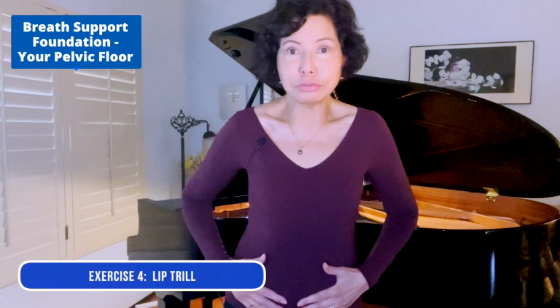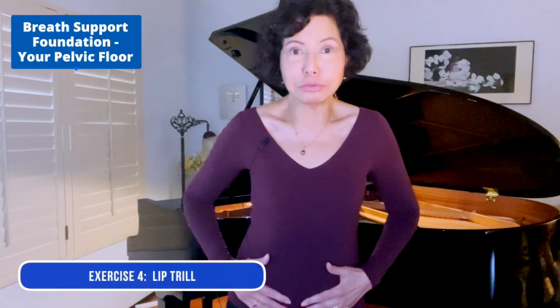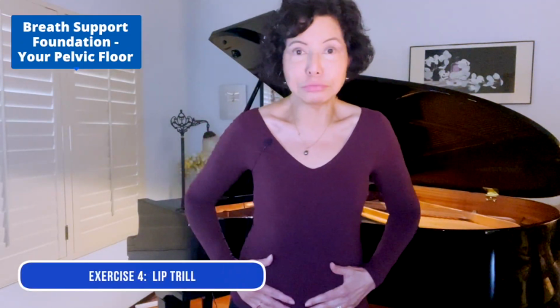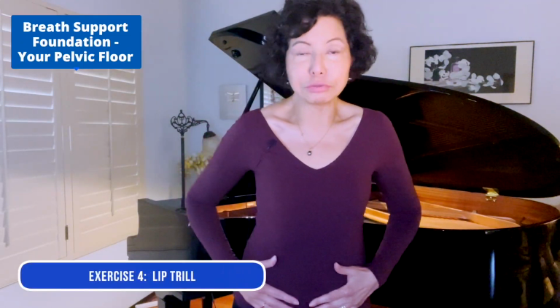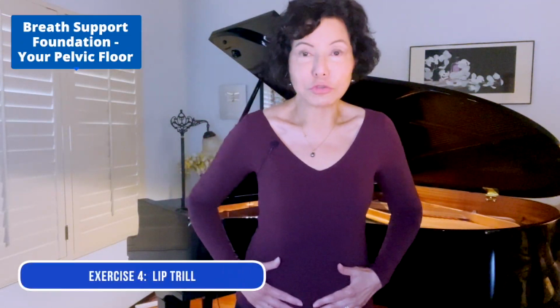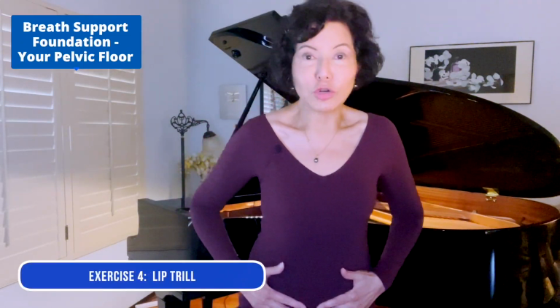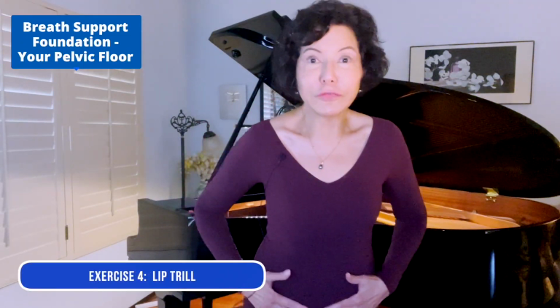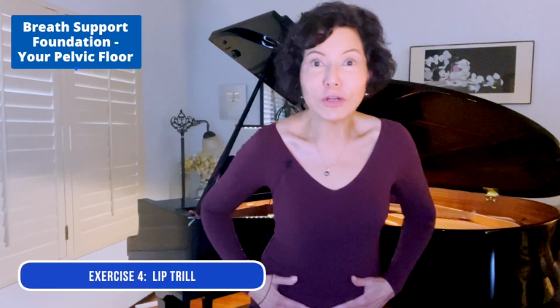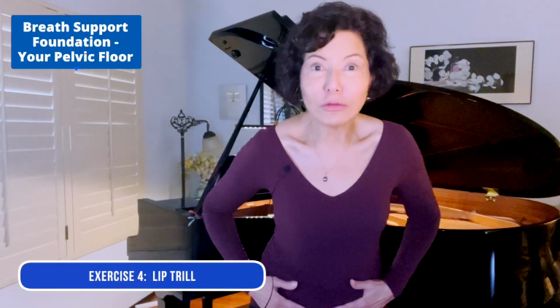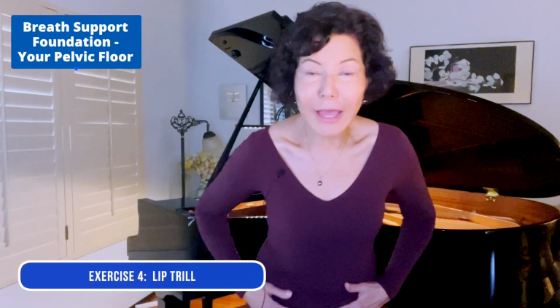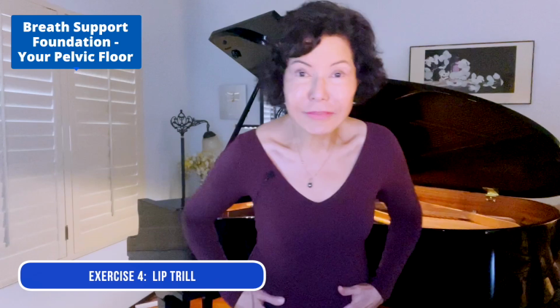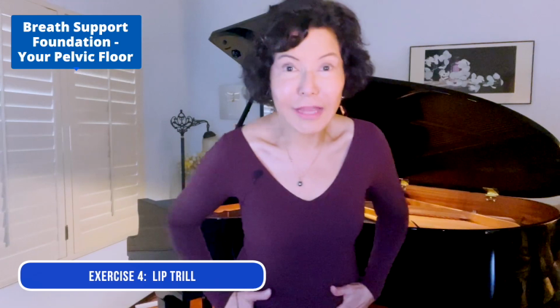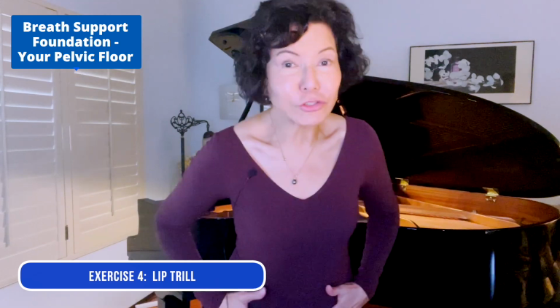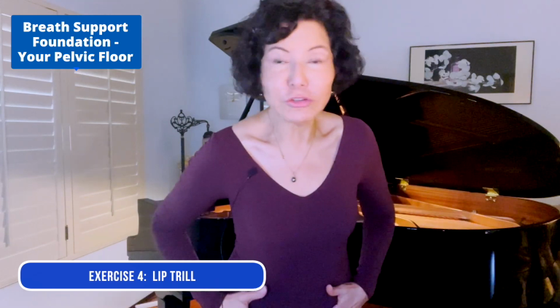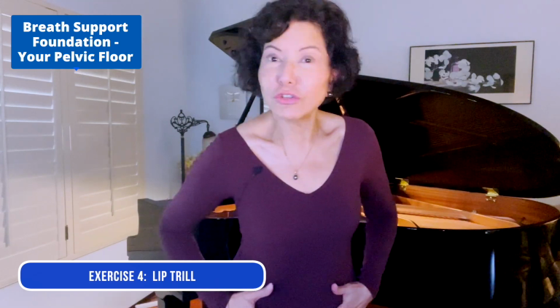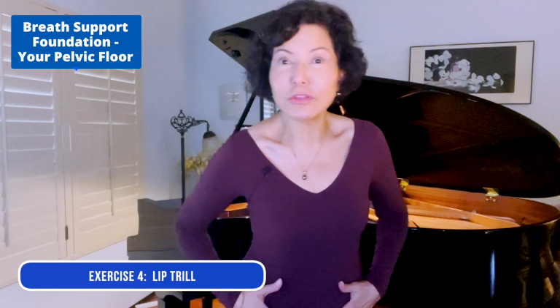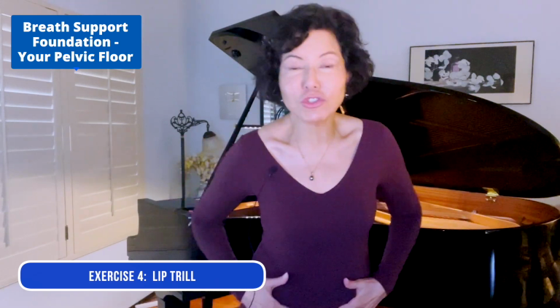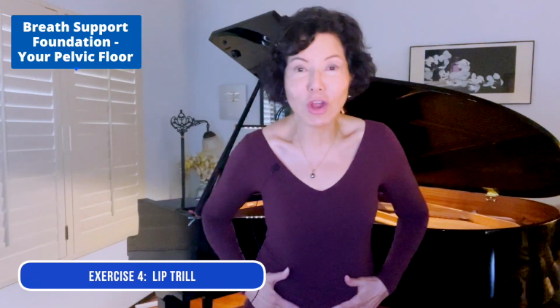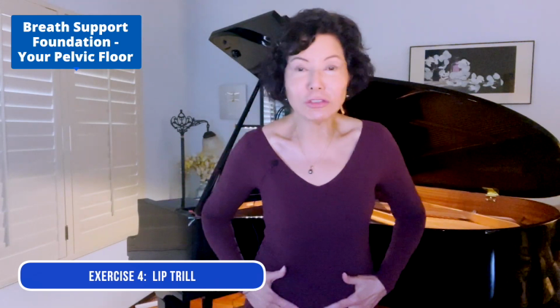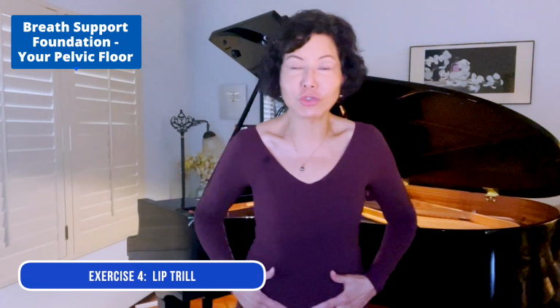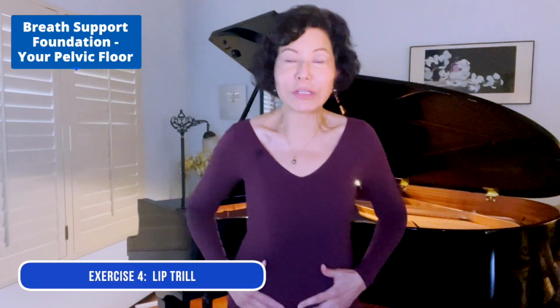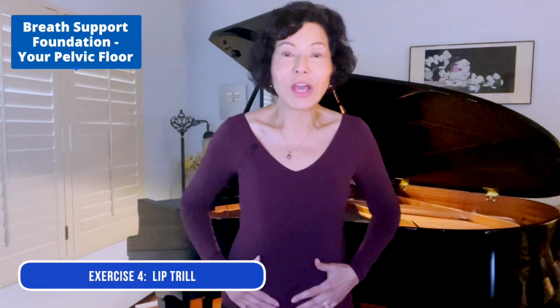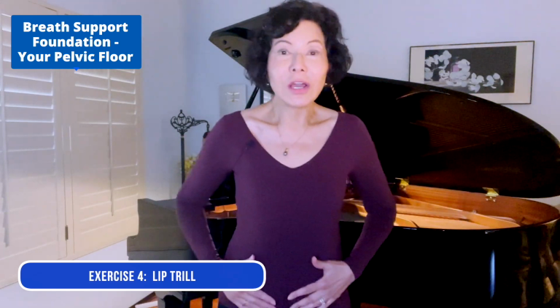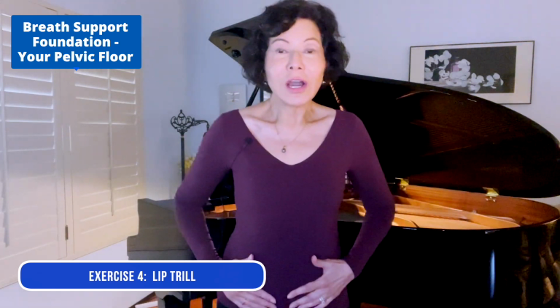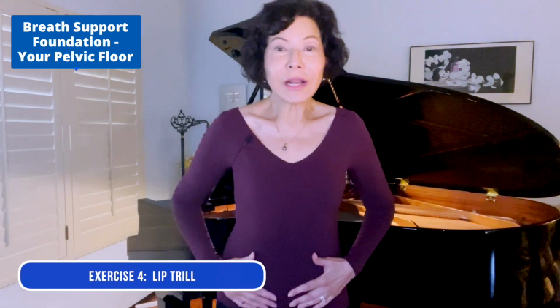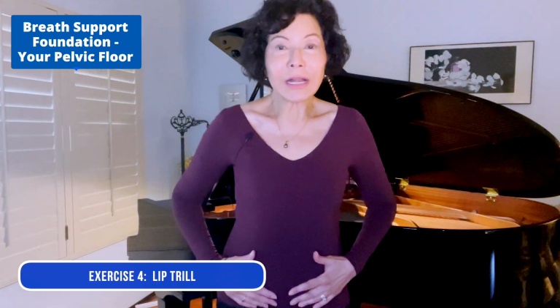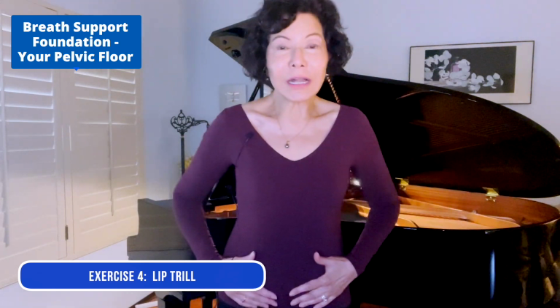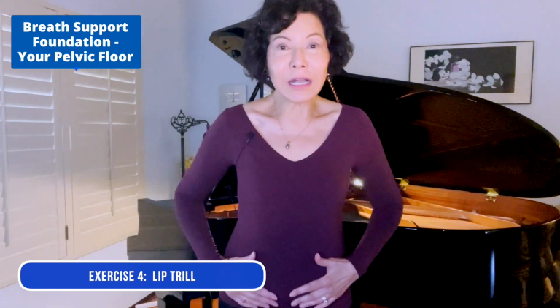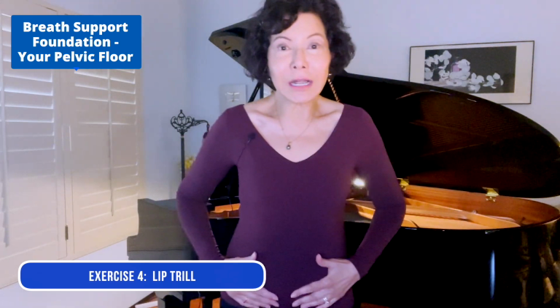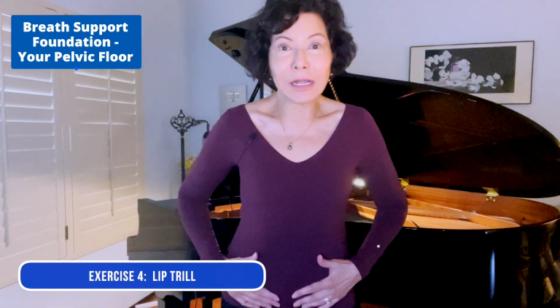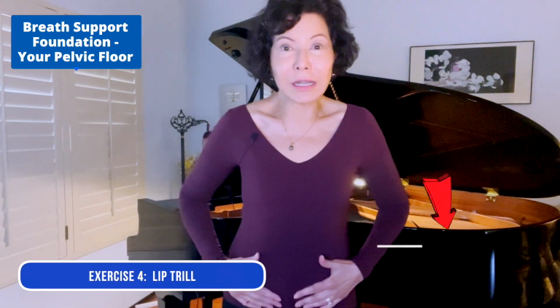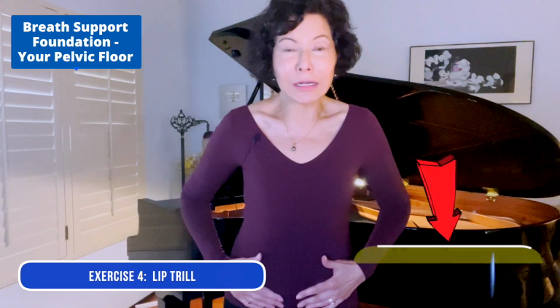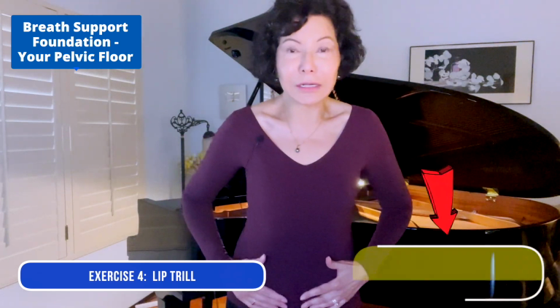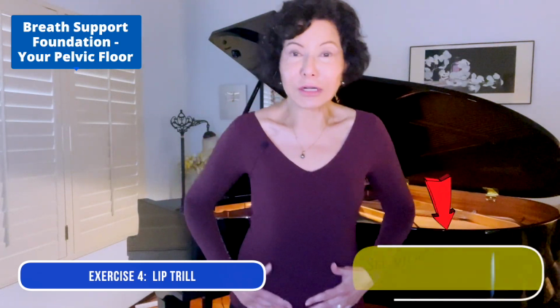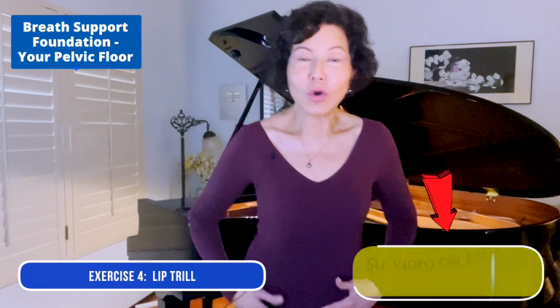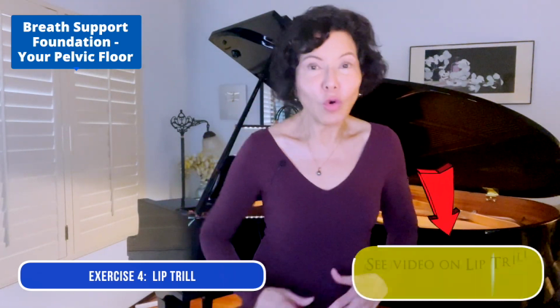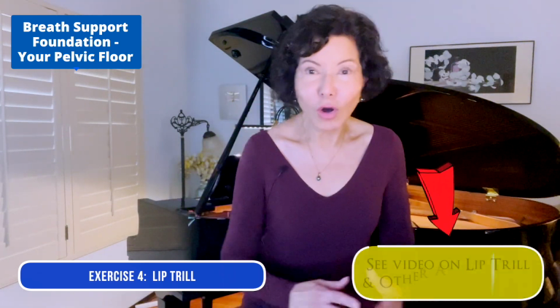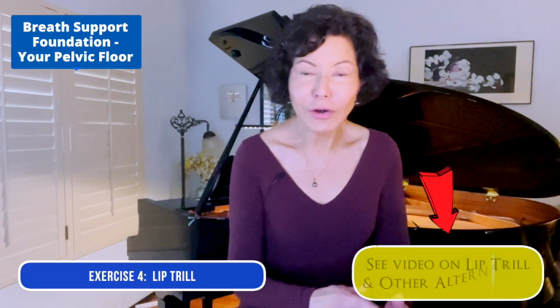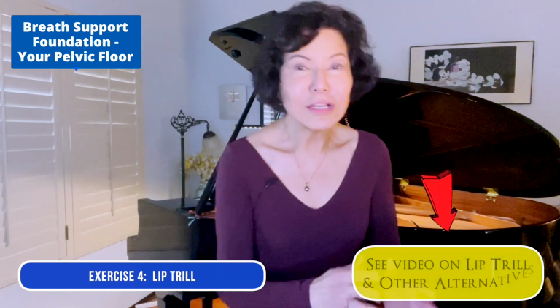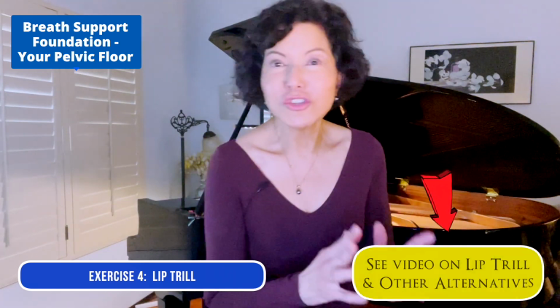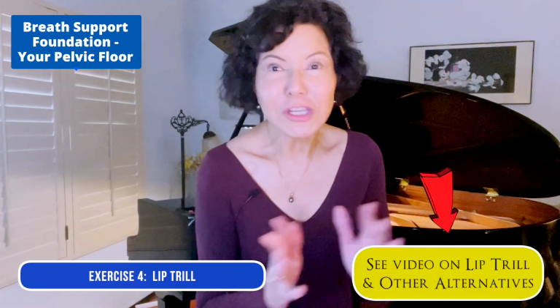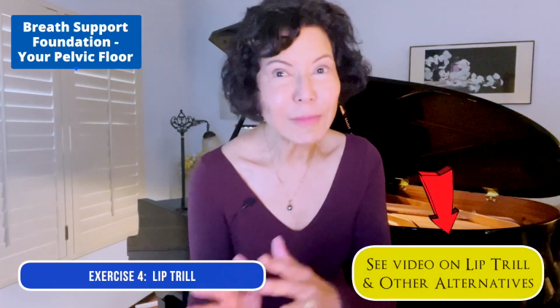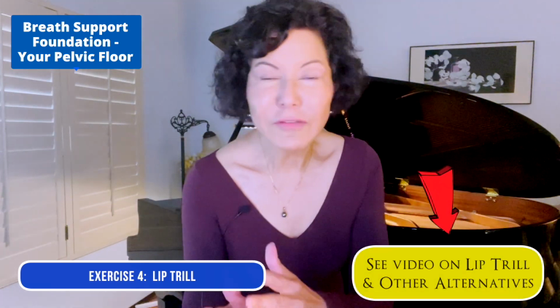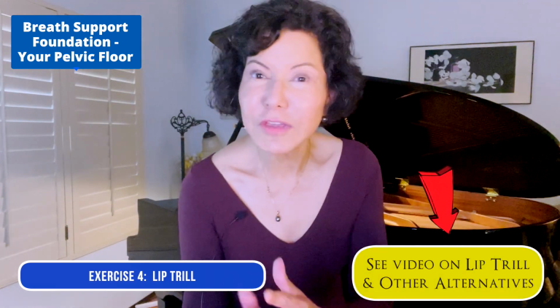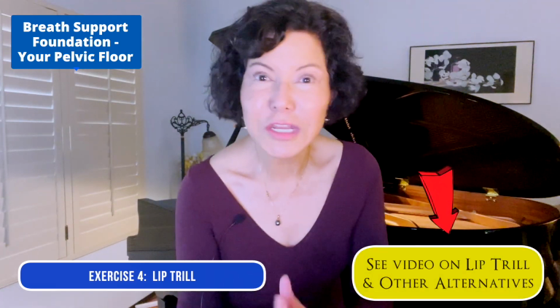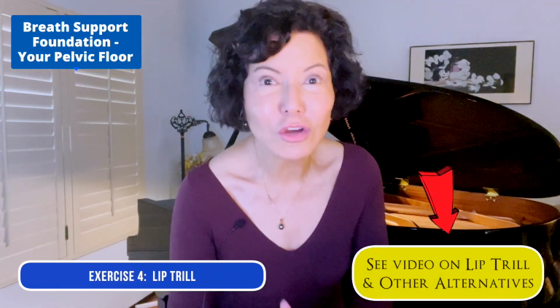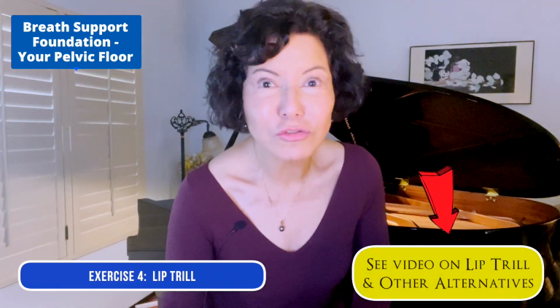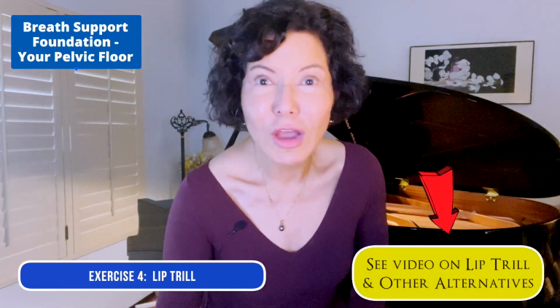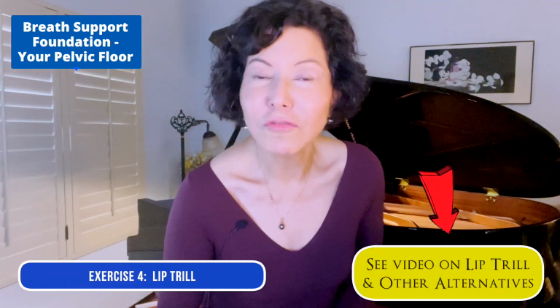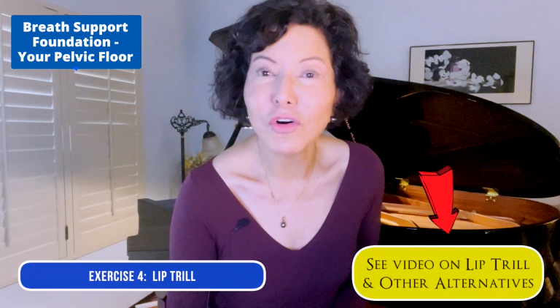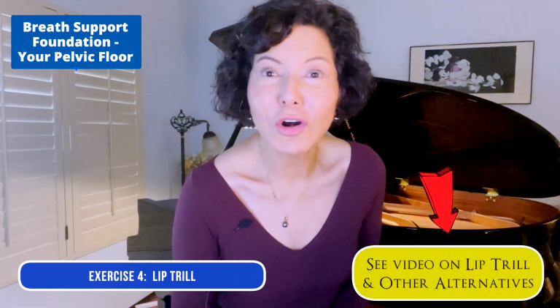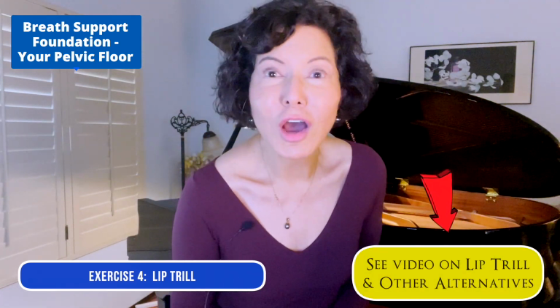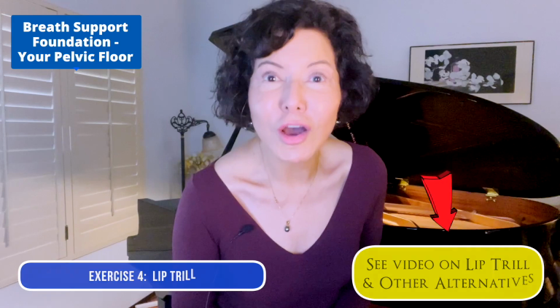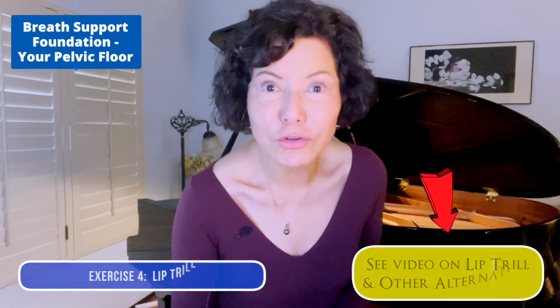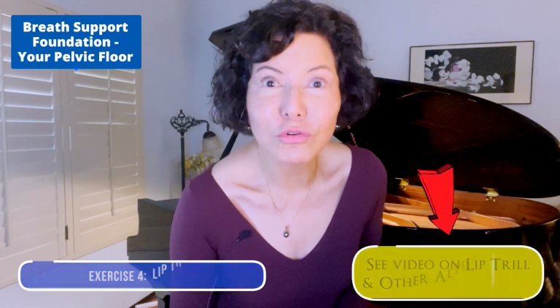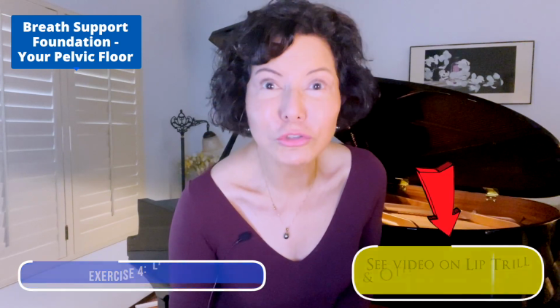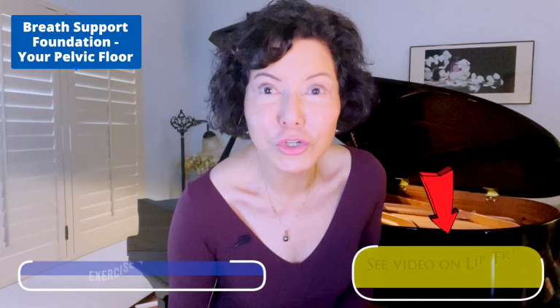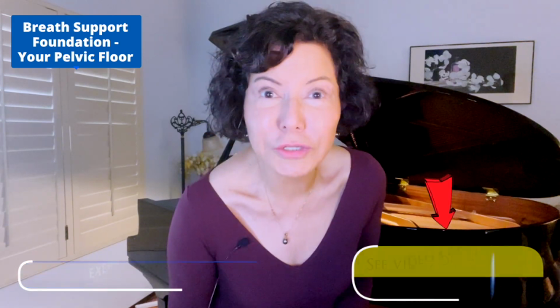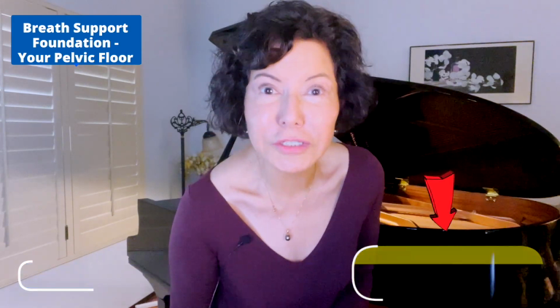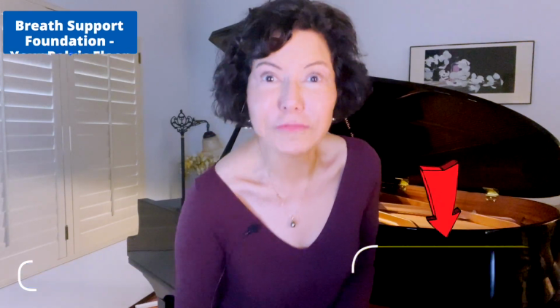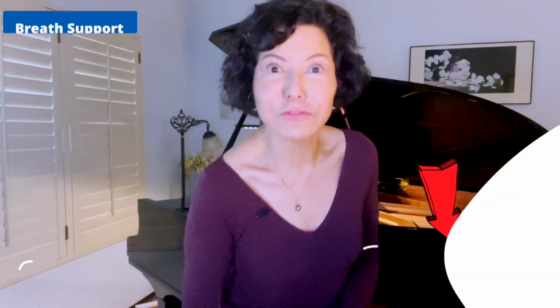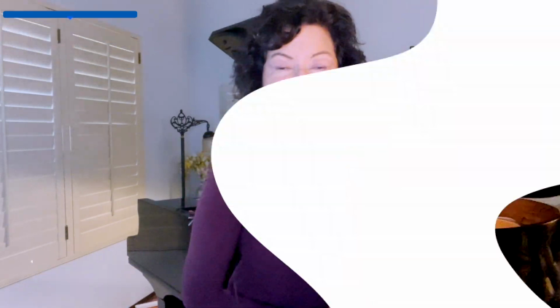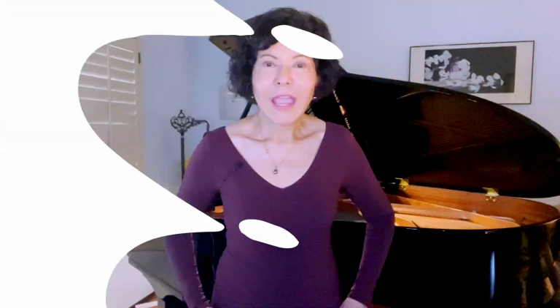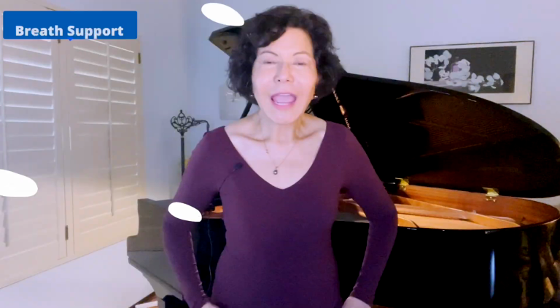Or if you don't like the lip trill, you can do the tongue trill — or see my videos for other alternatives.